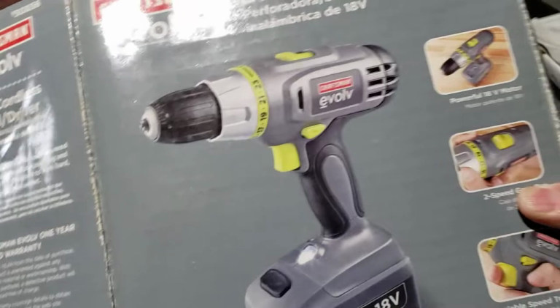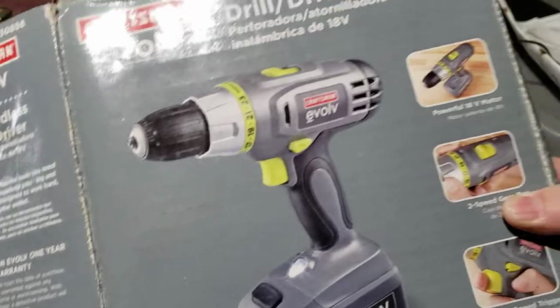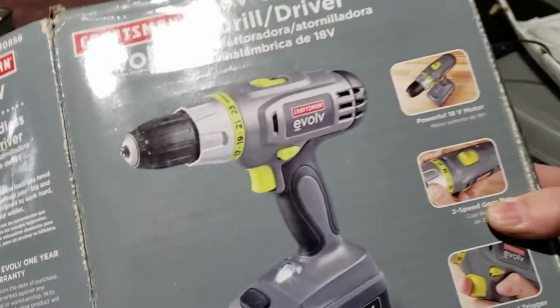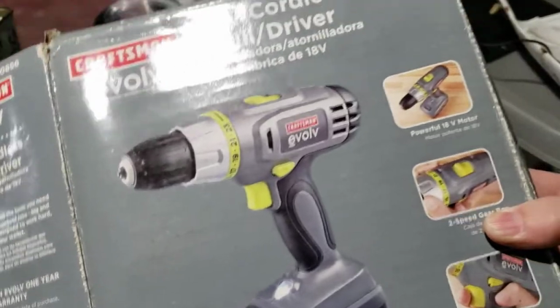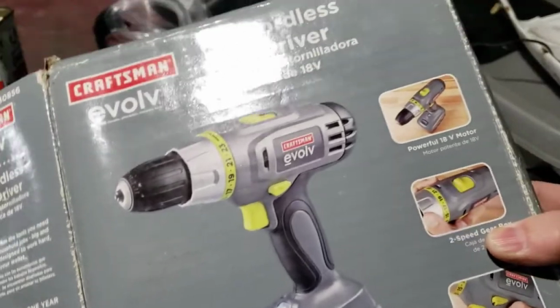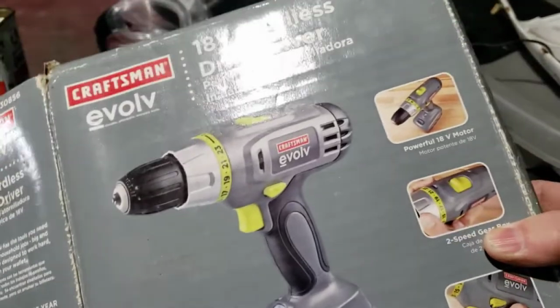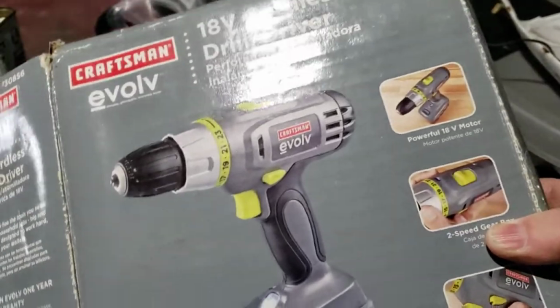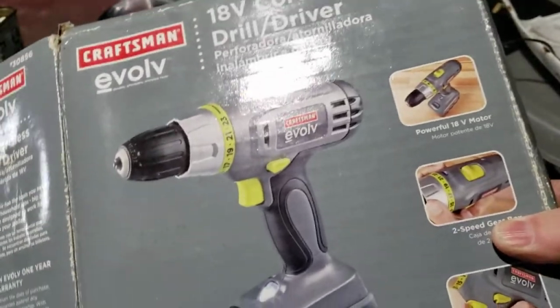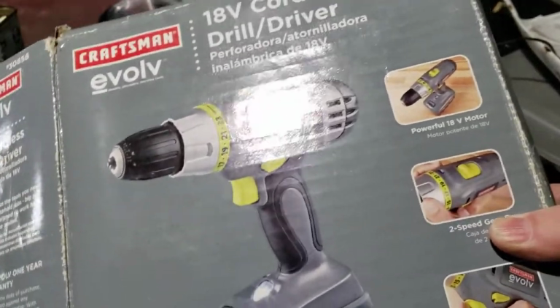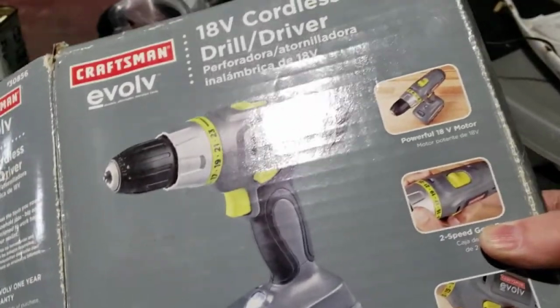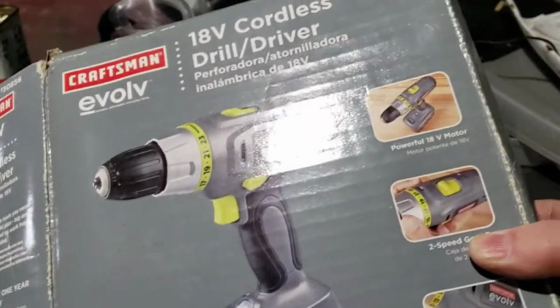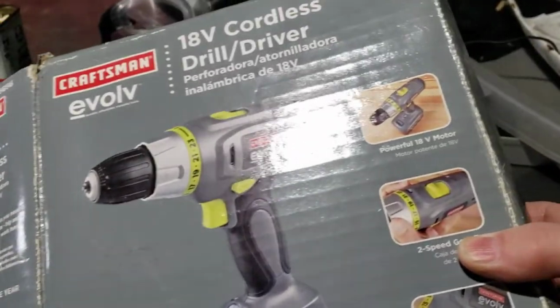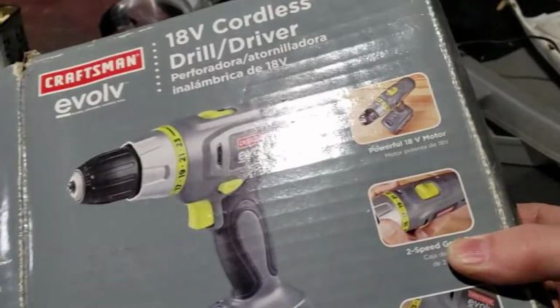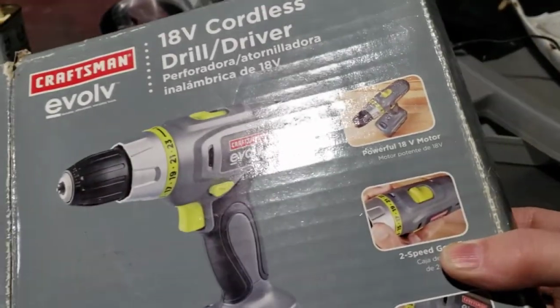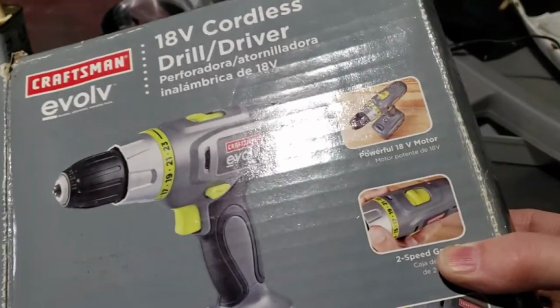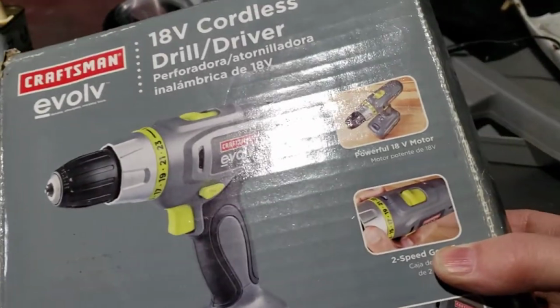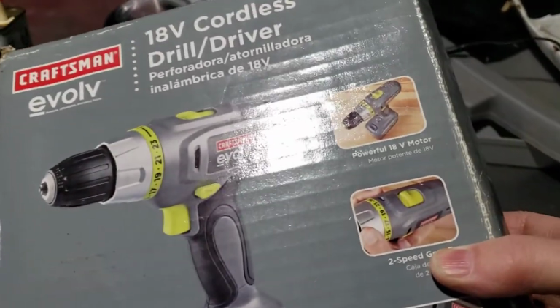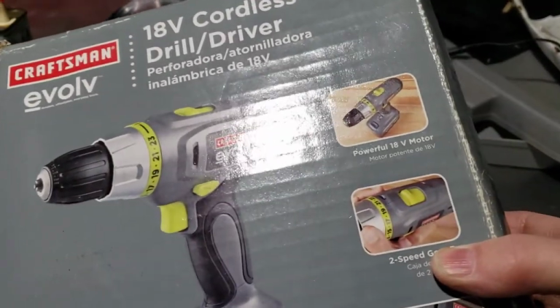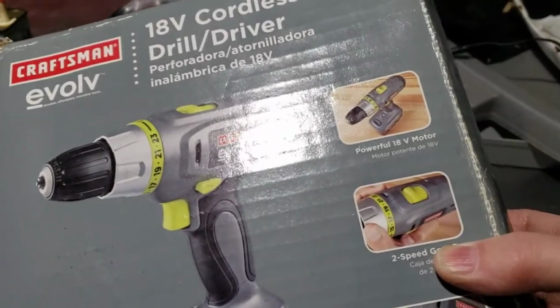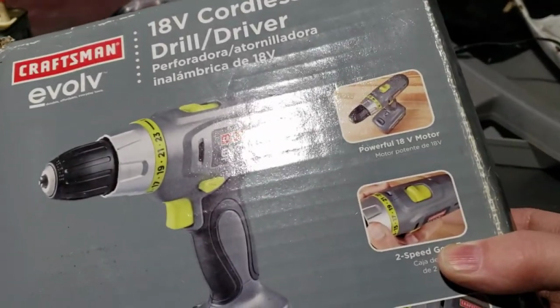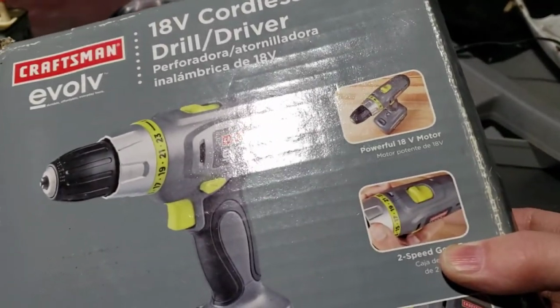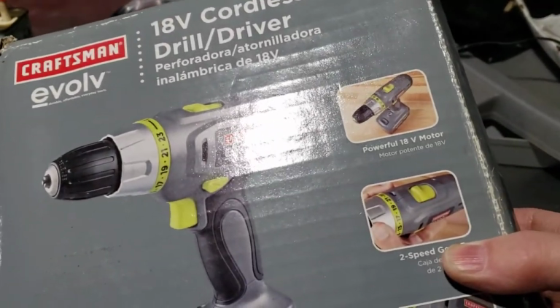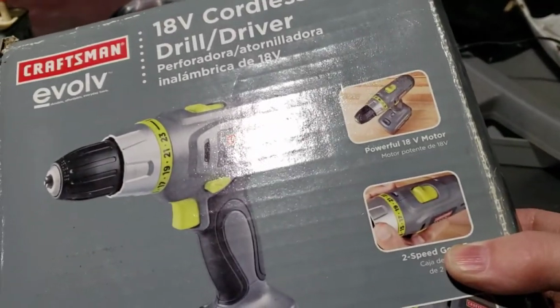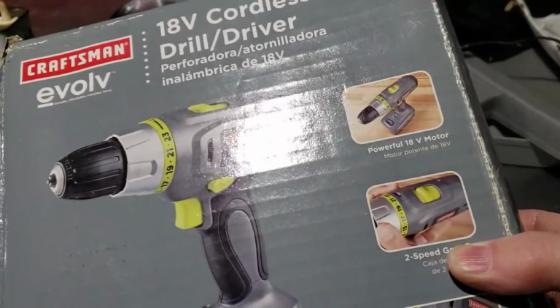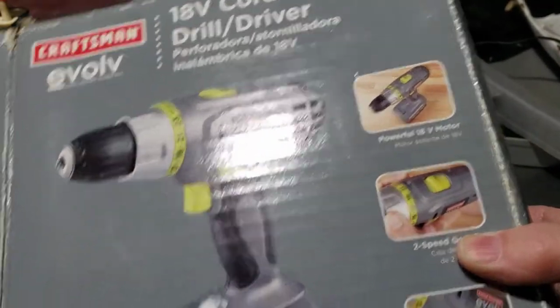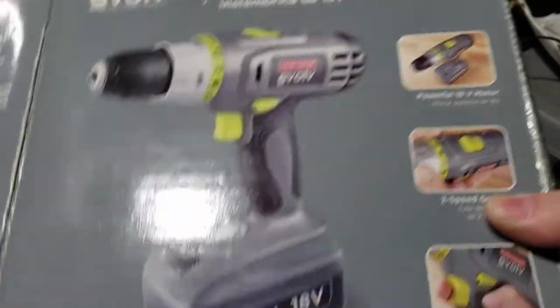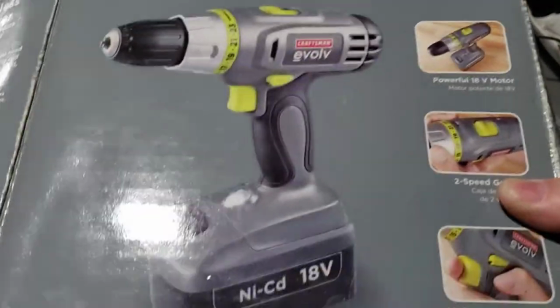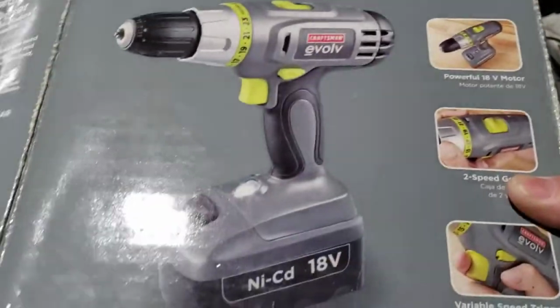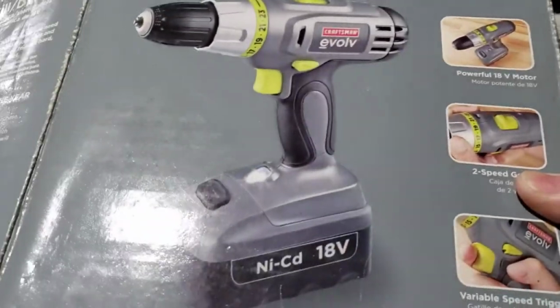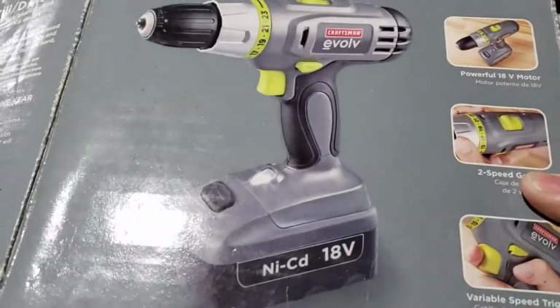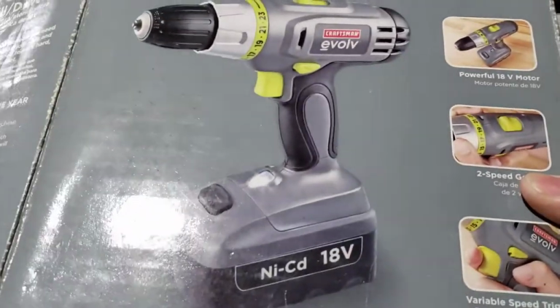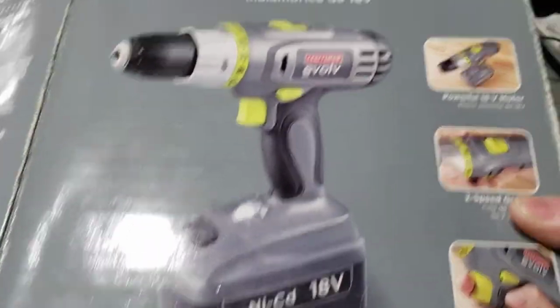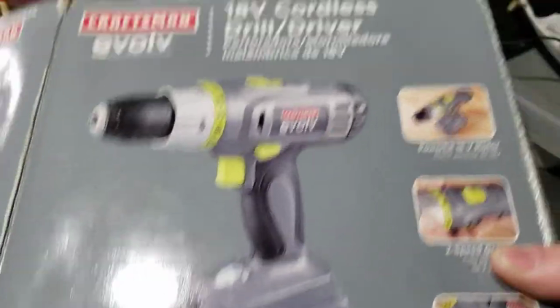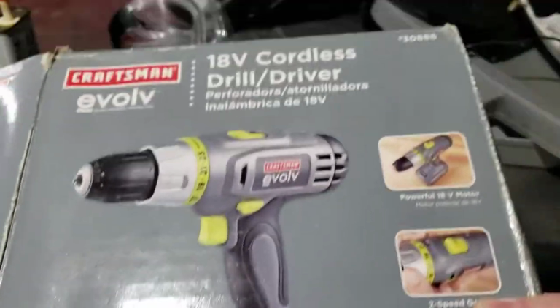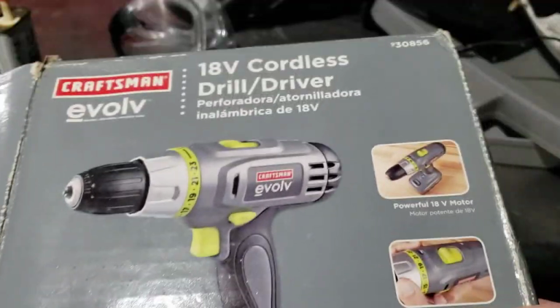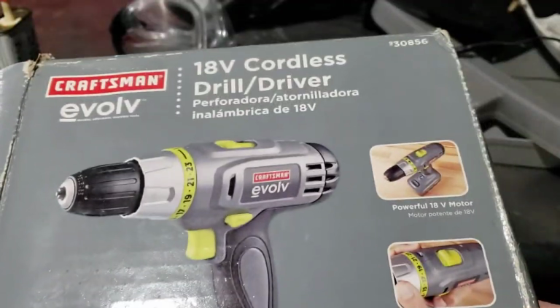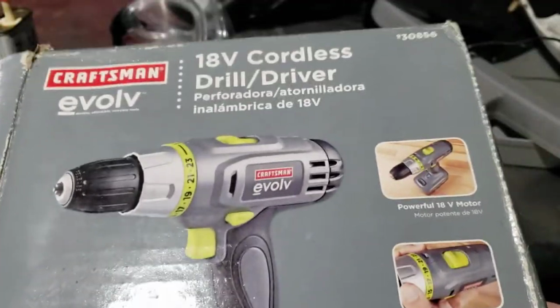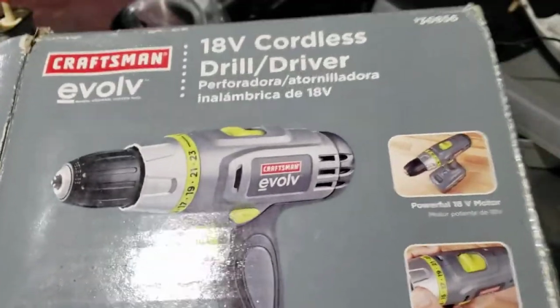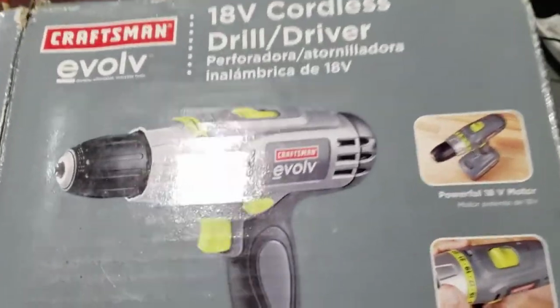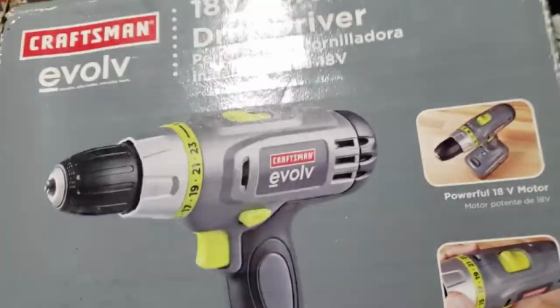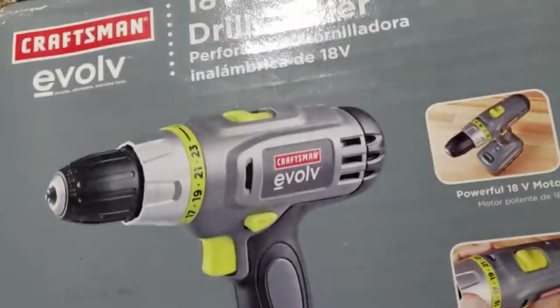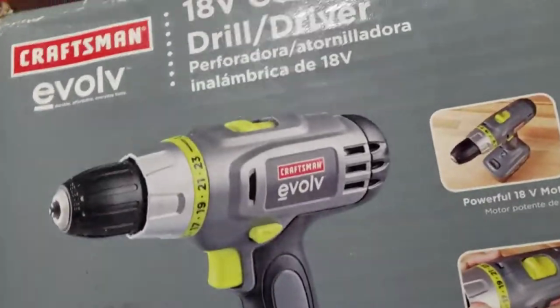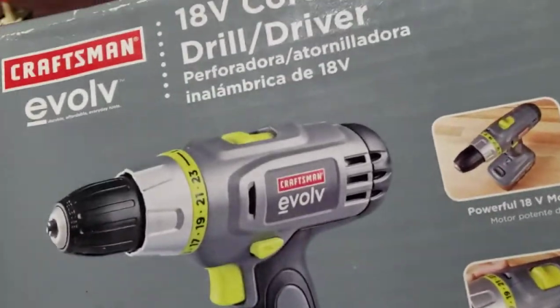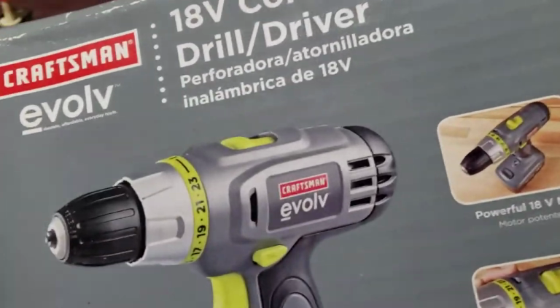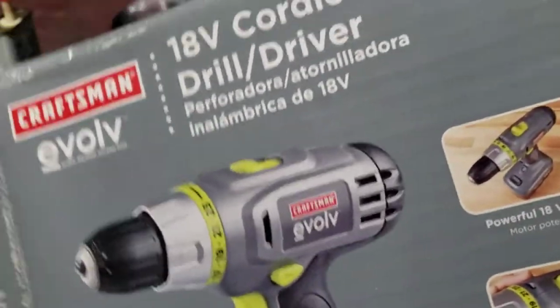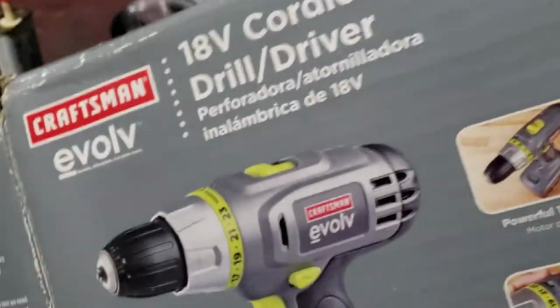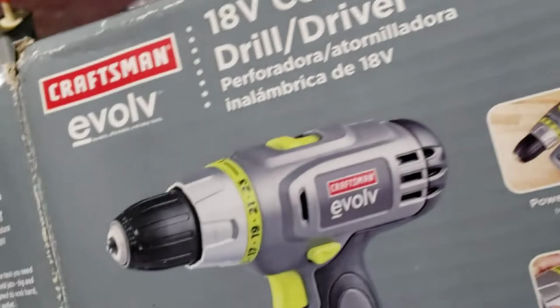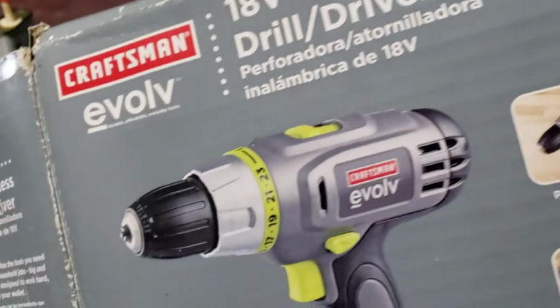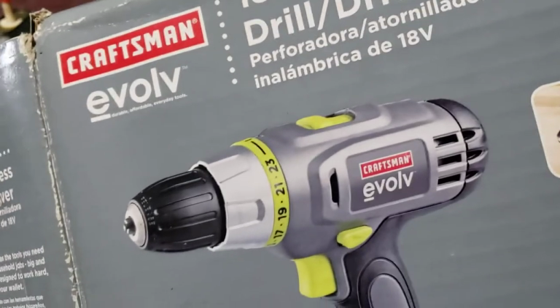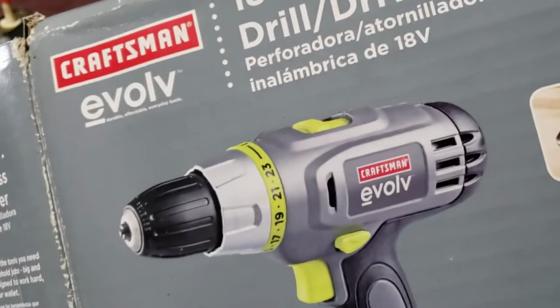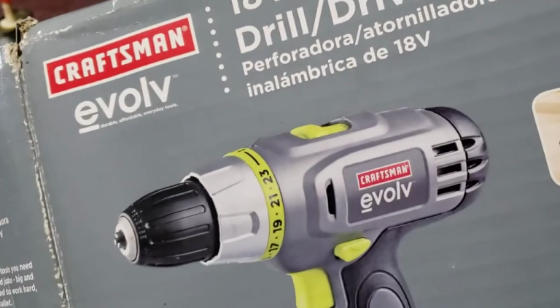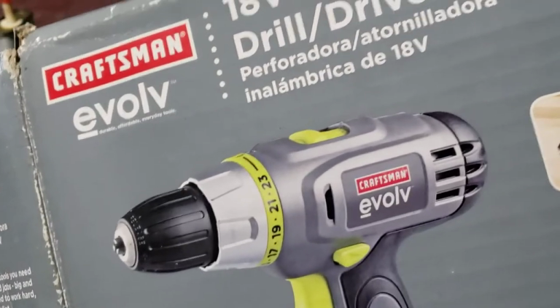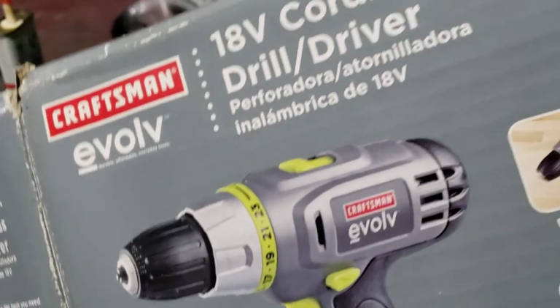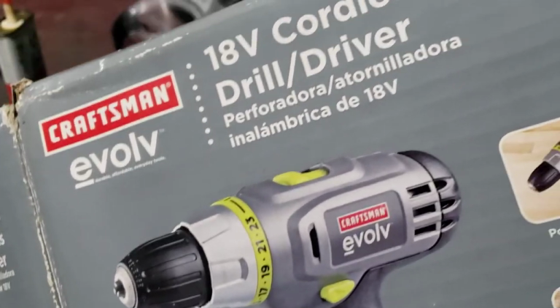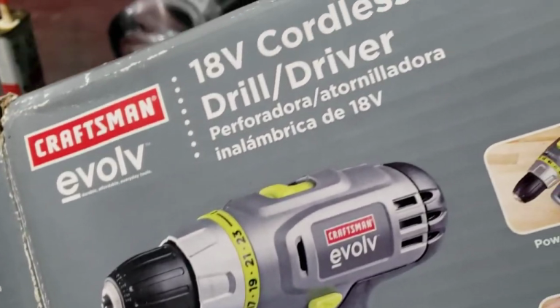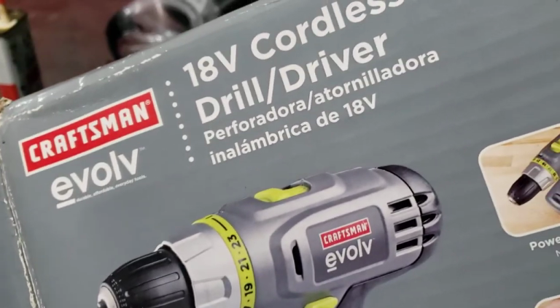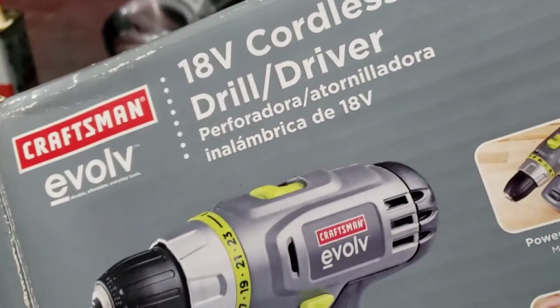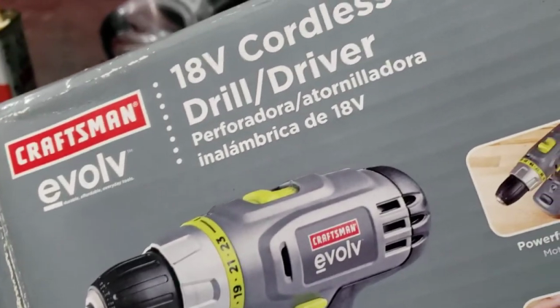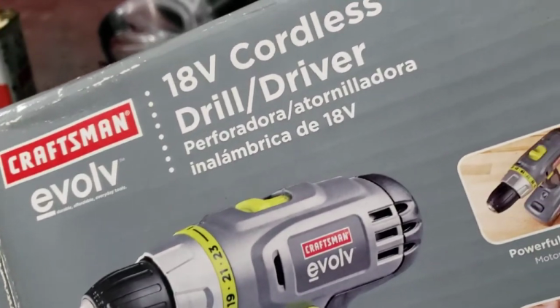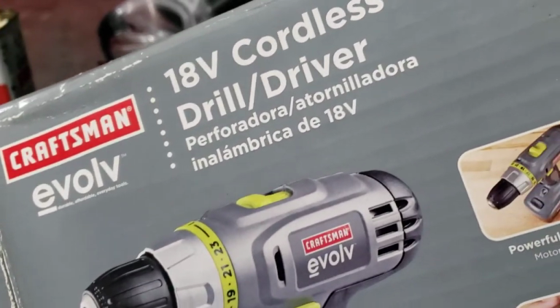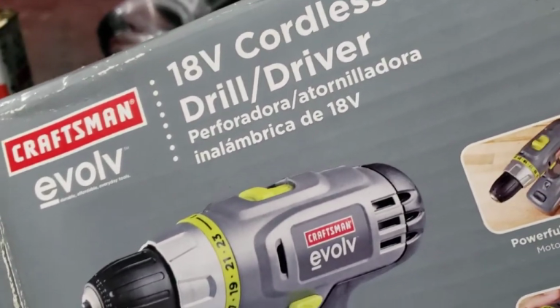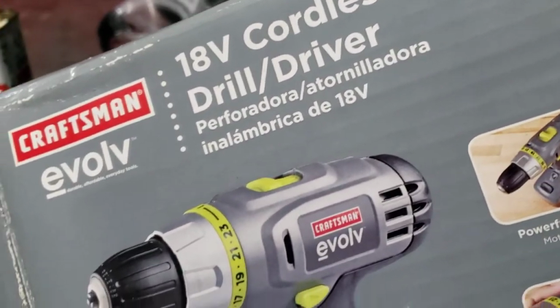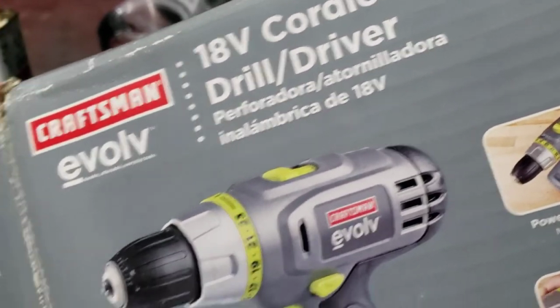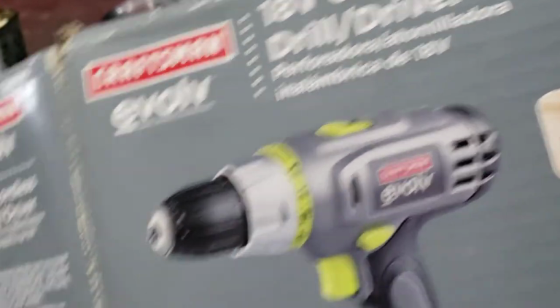Hello there, my friends. So I just pulled this box off the shelf. This is an old, old drill made by Craftsman.